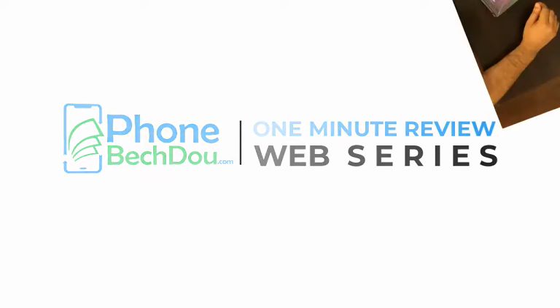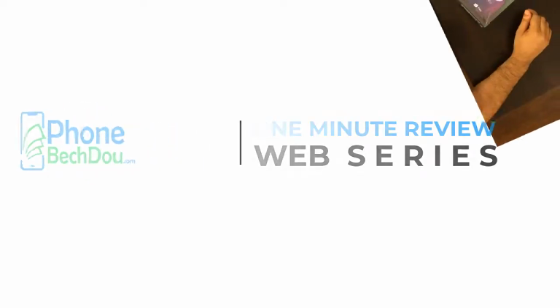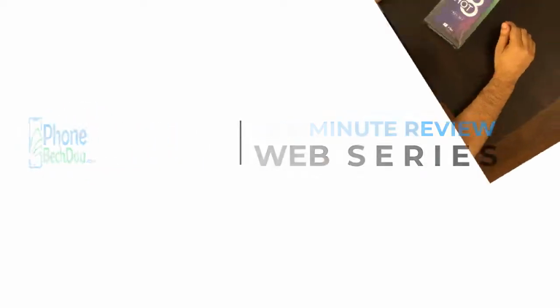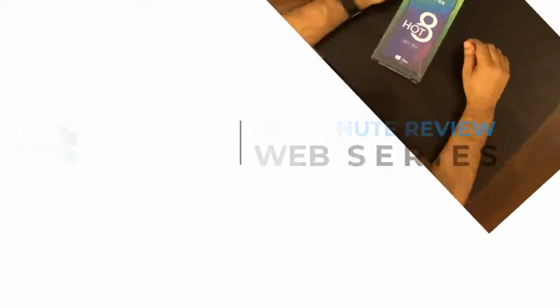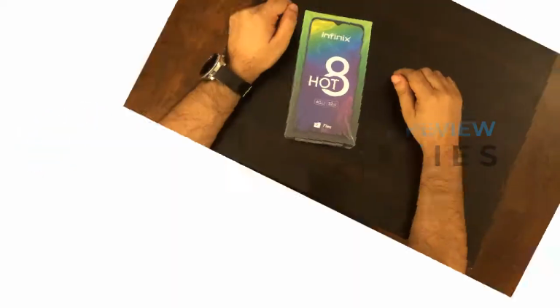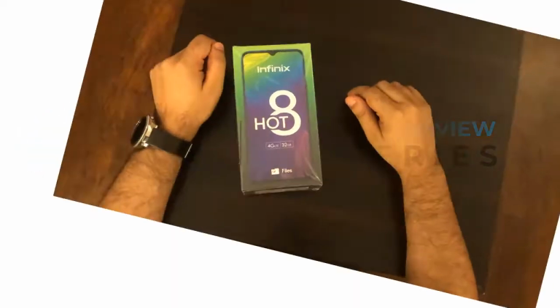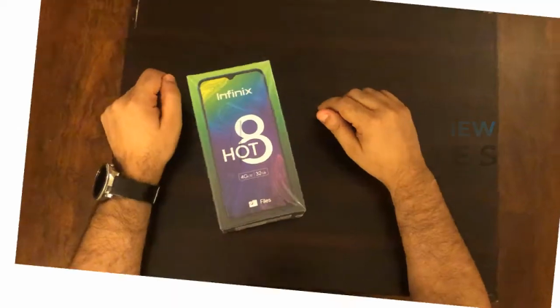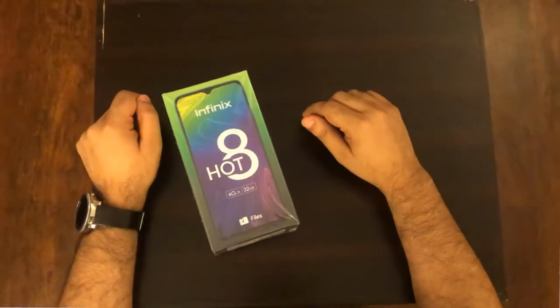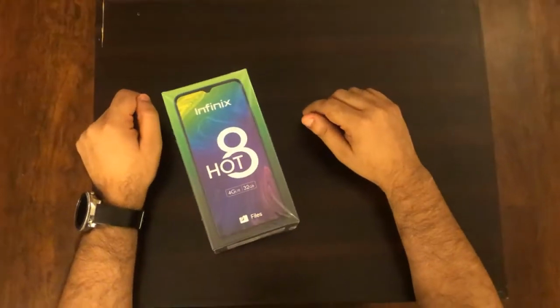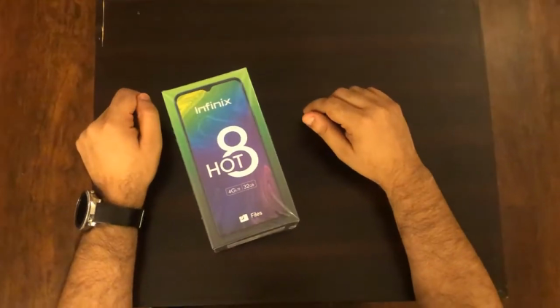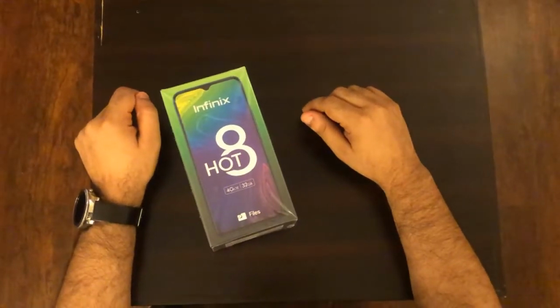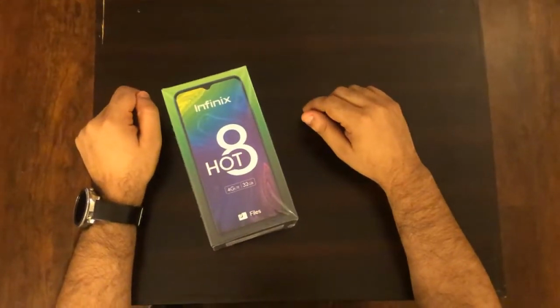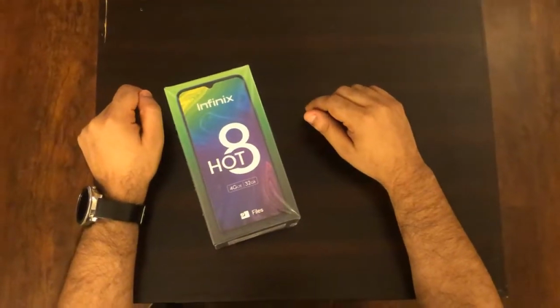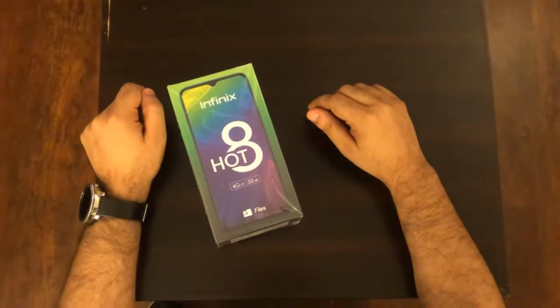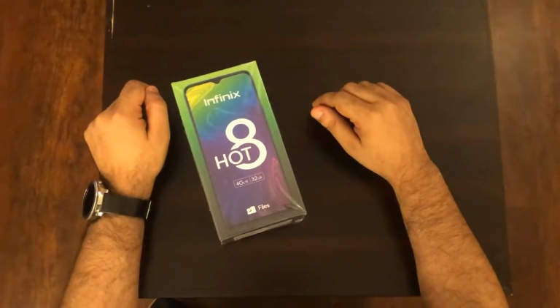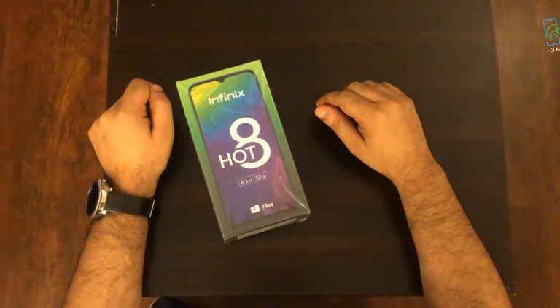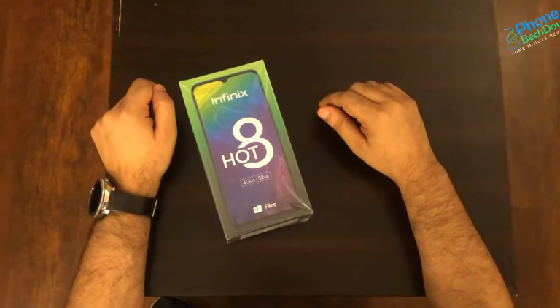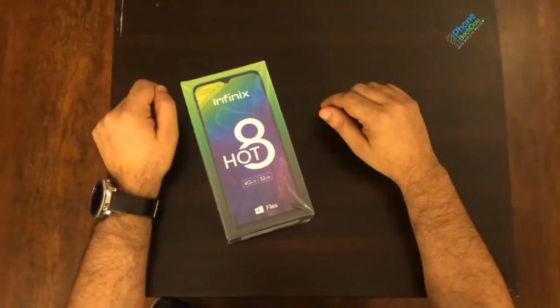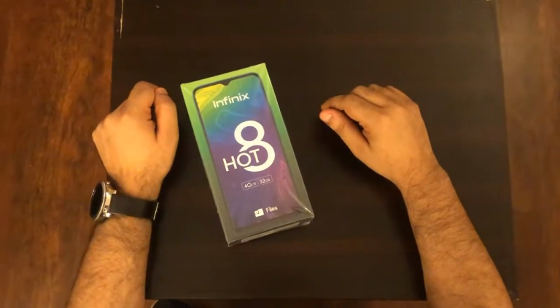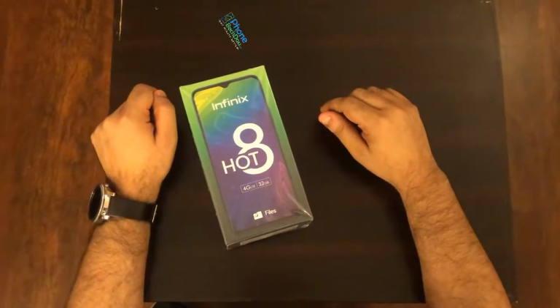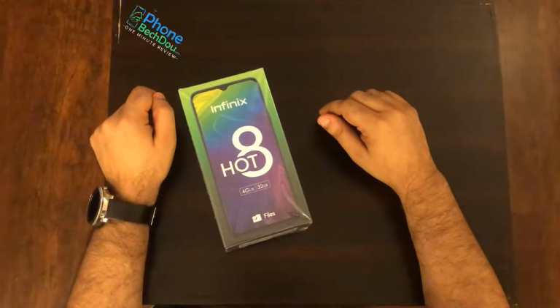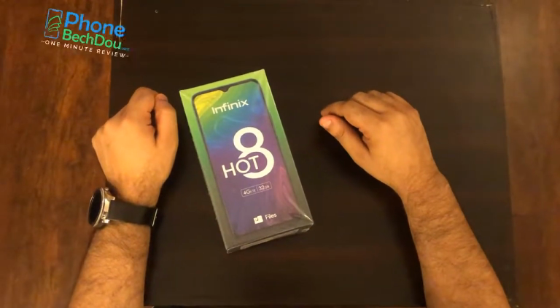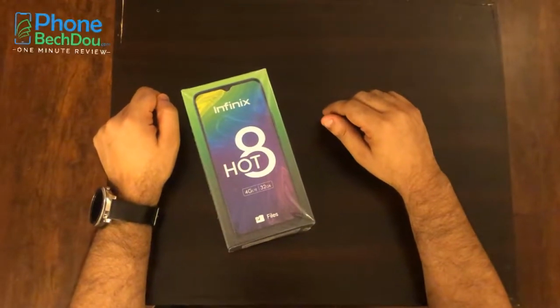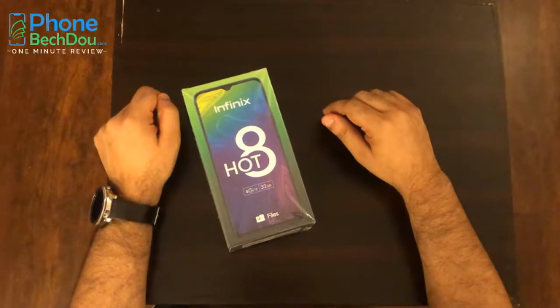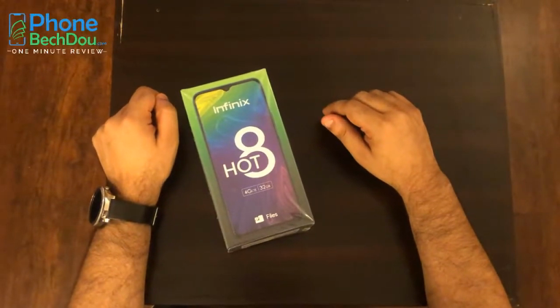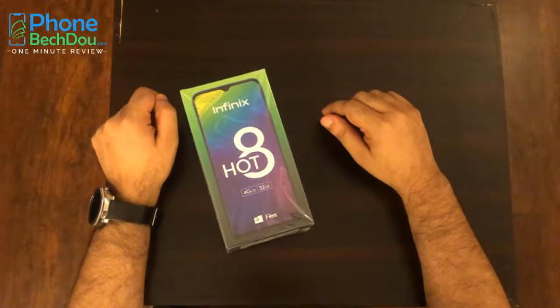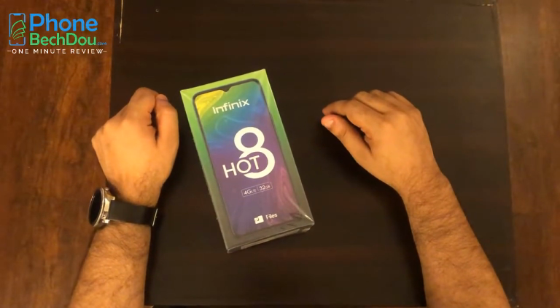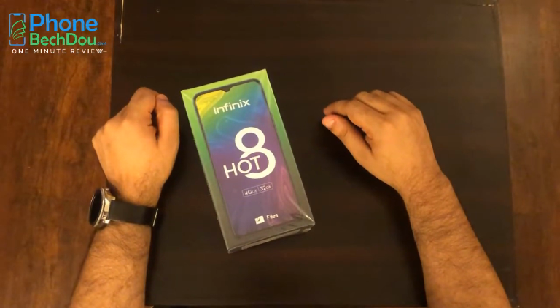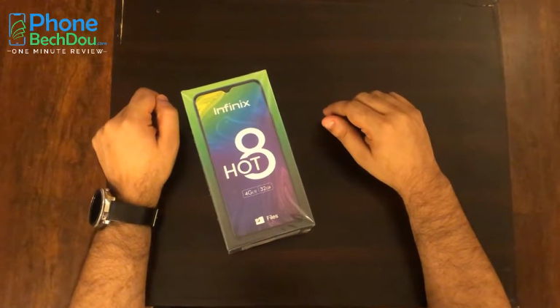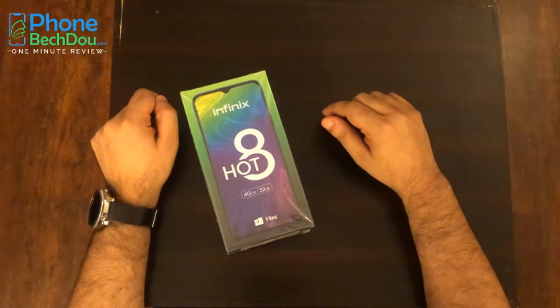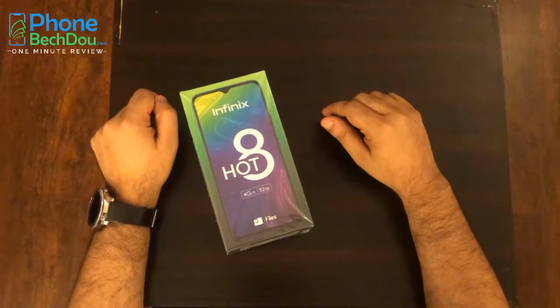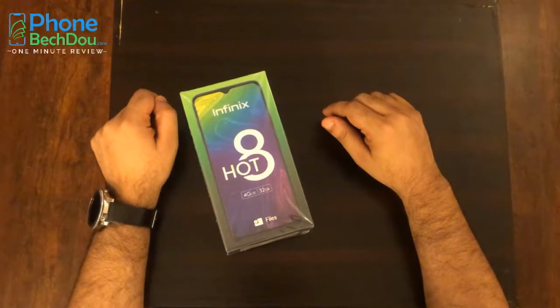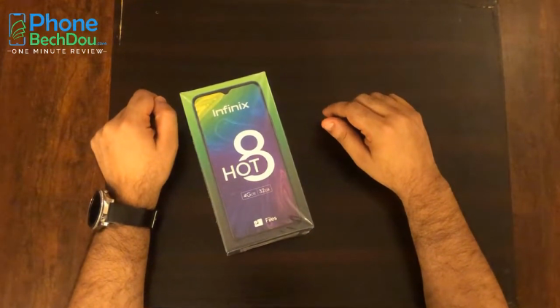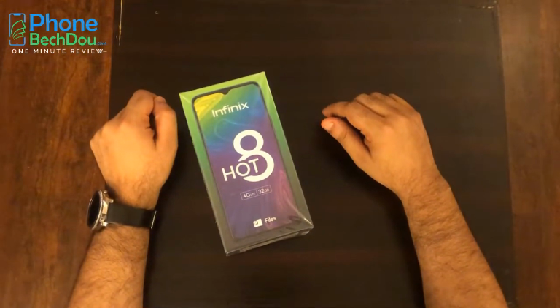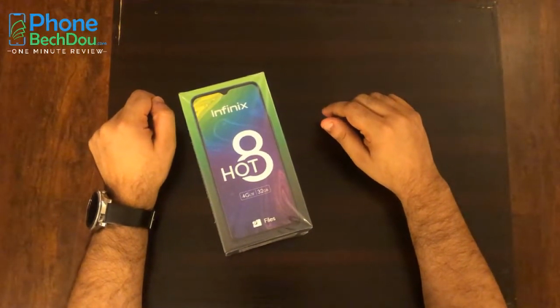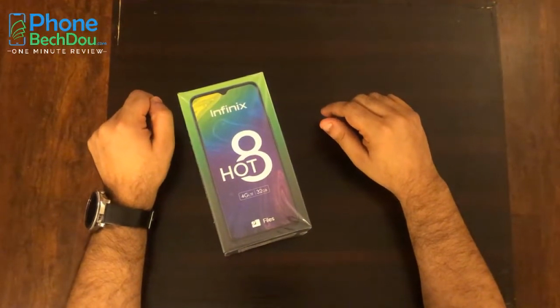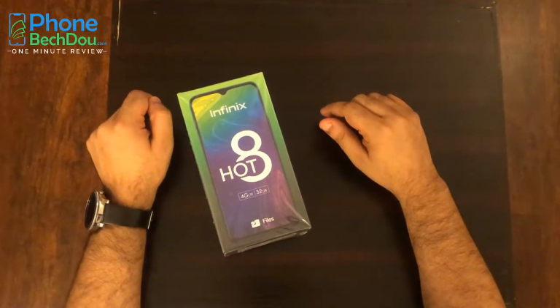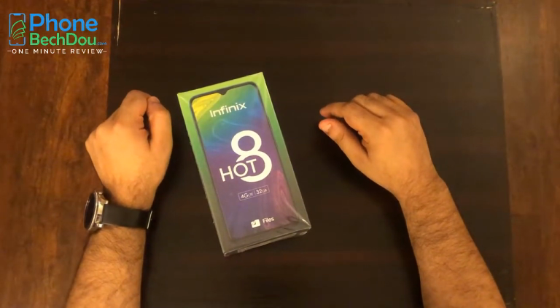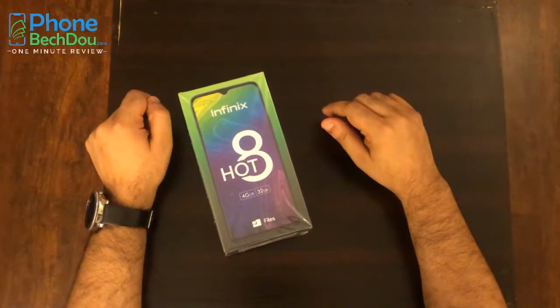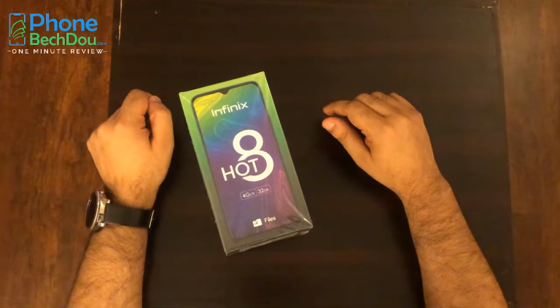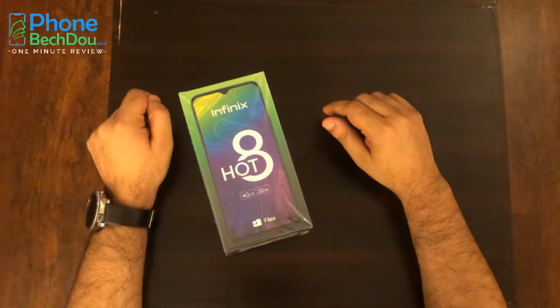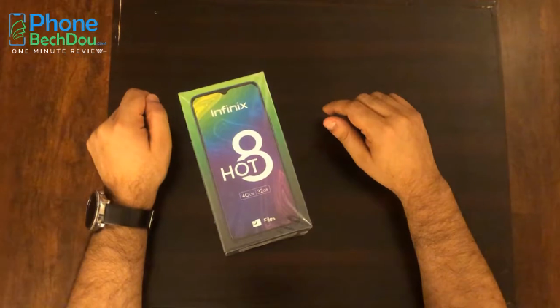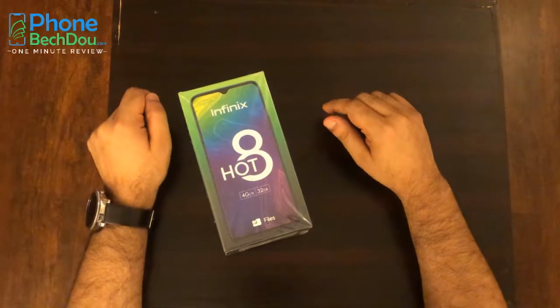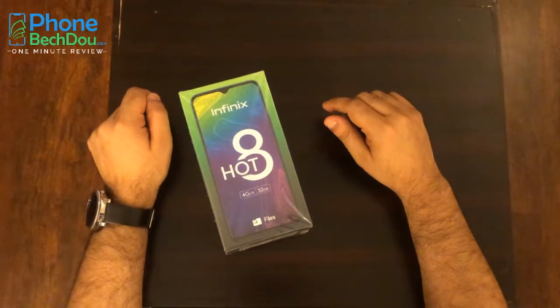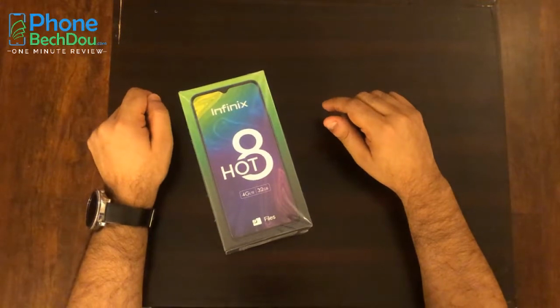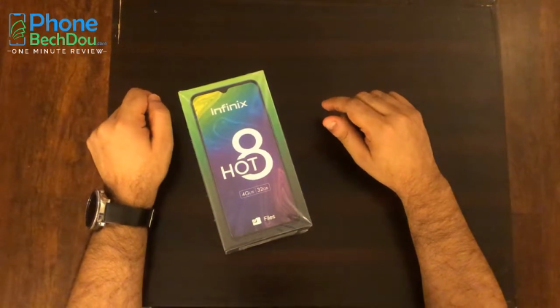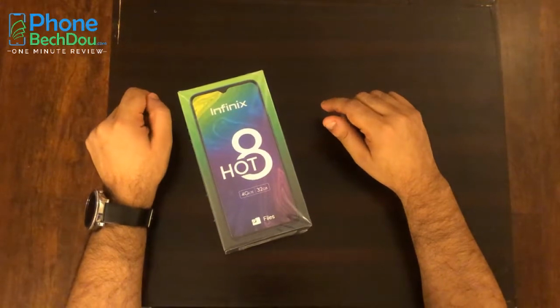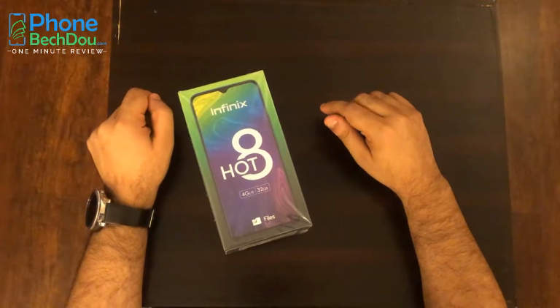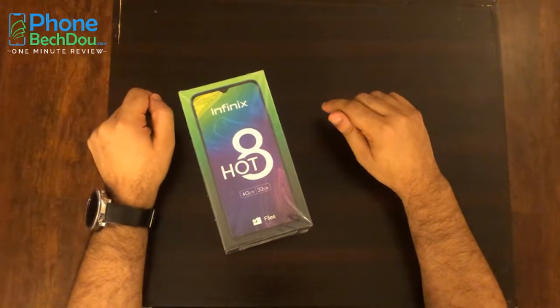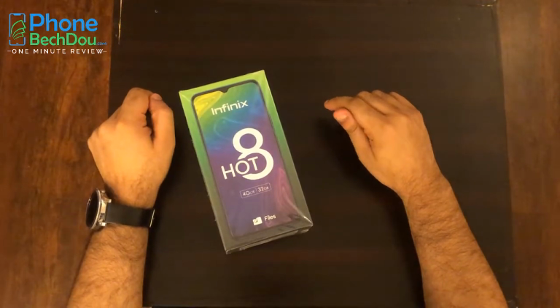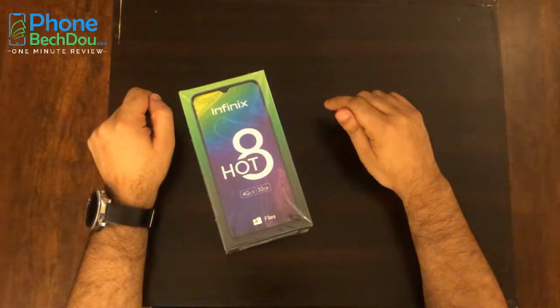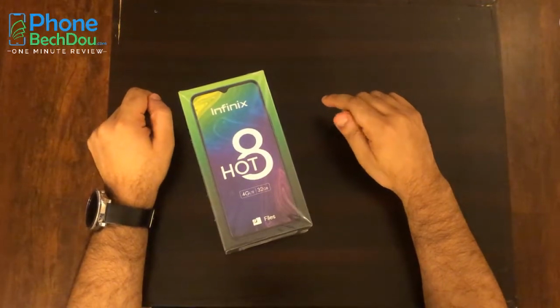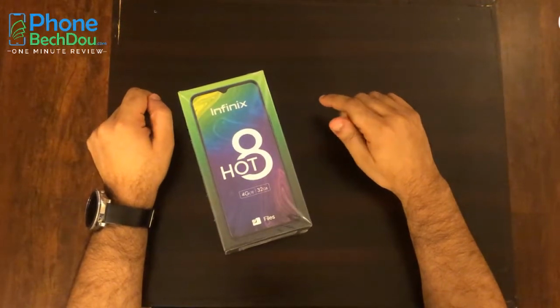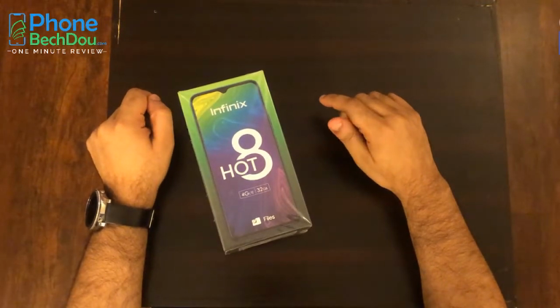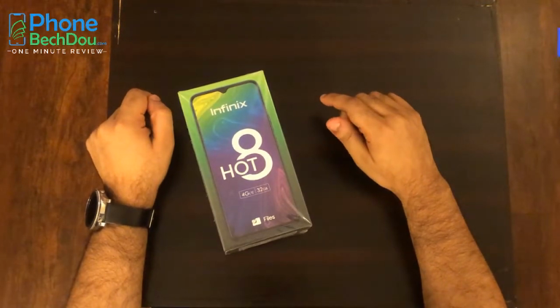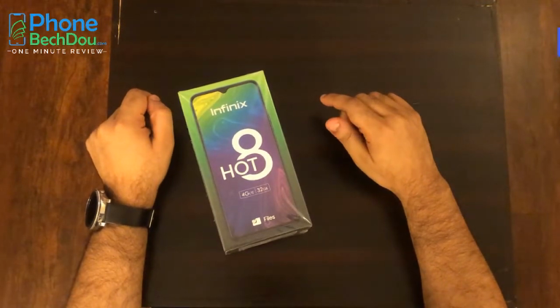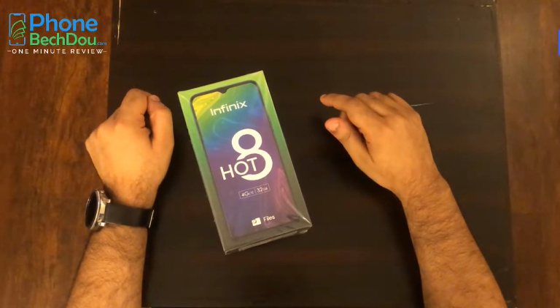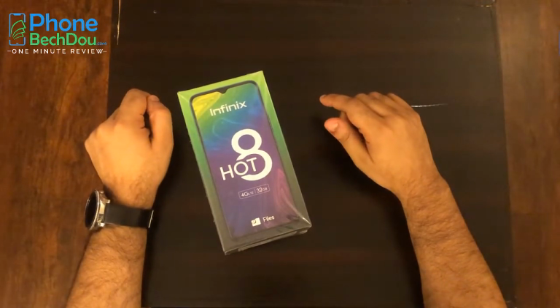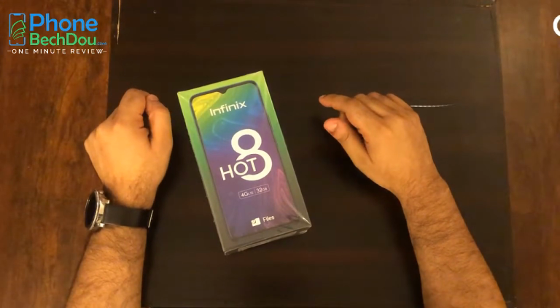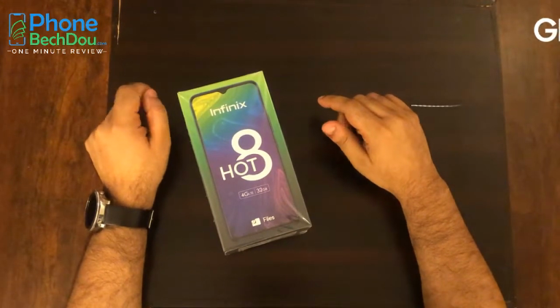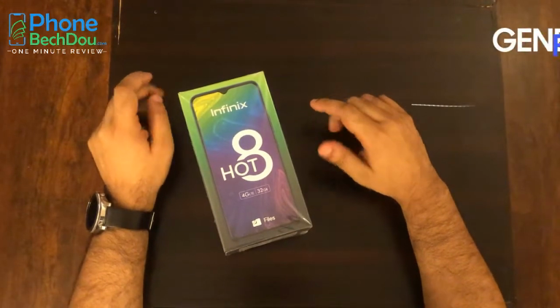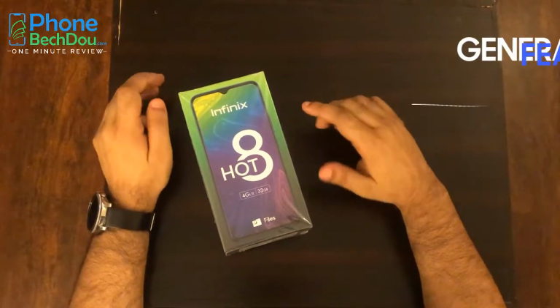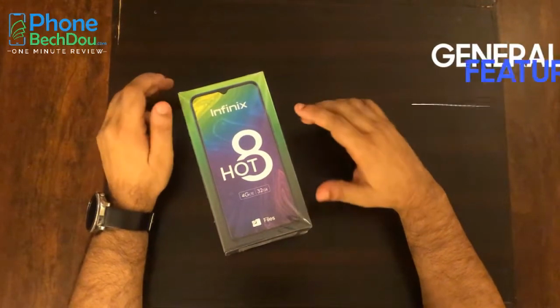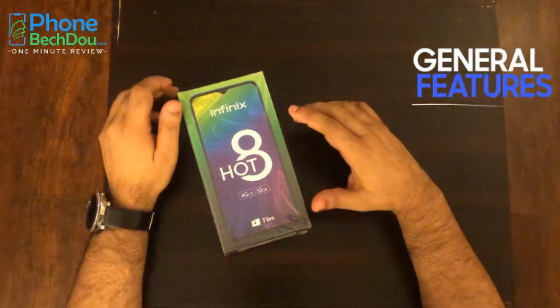Asalaamu alaykum guys, today we have the opportunity to review the Infinex Hot 8. Let's start with General Features.